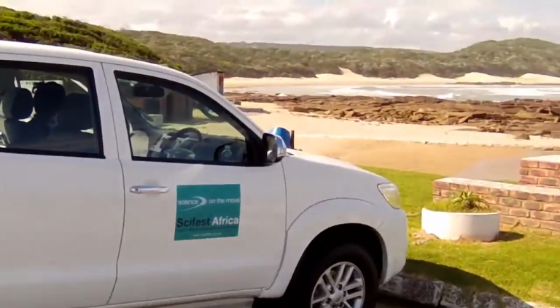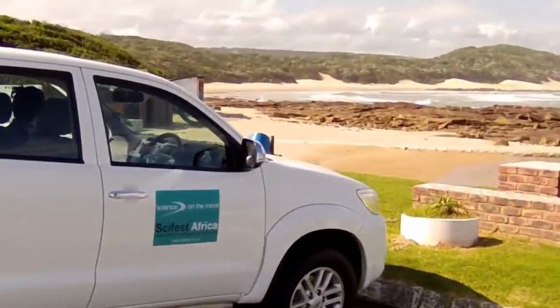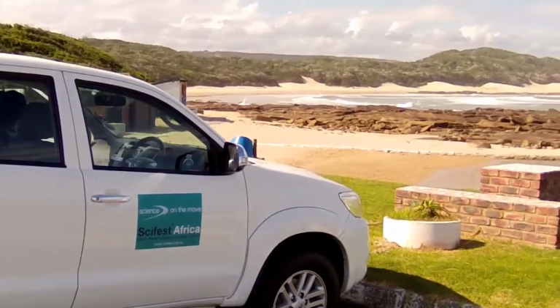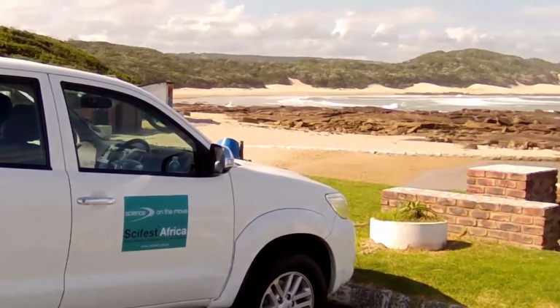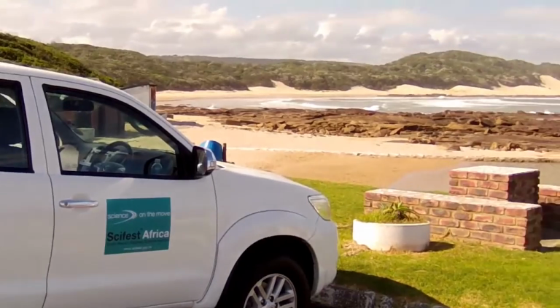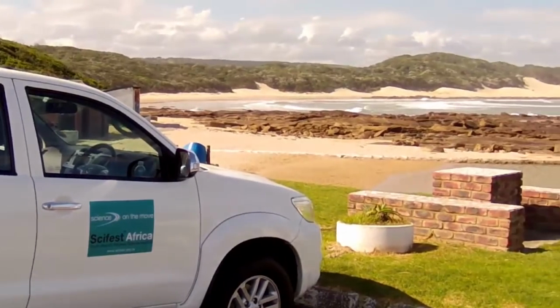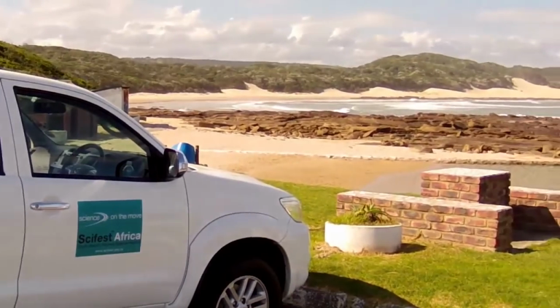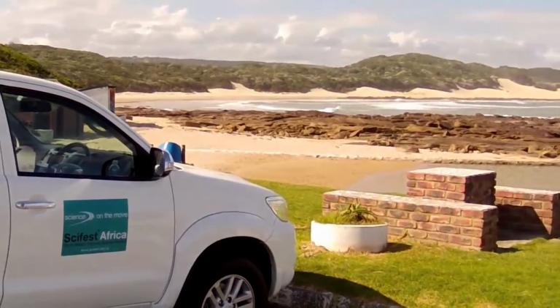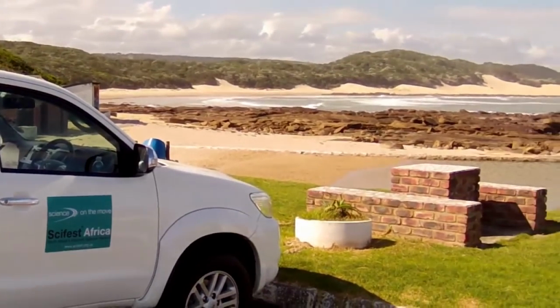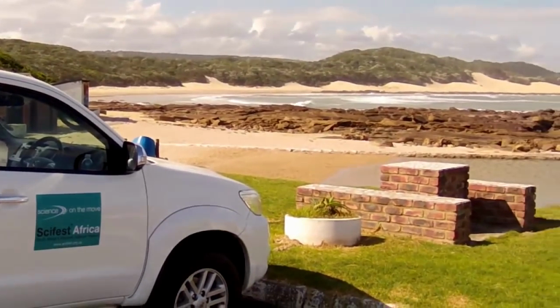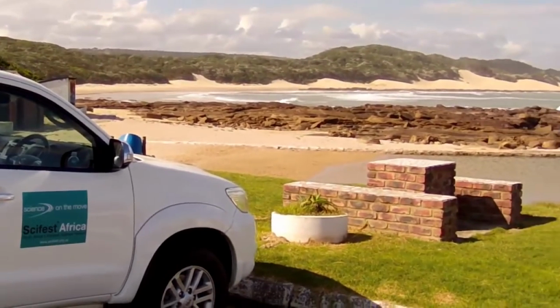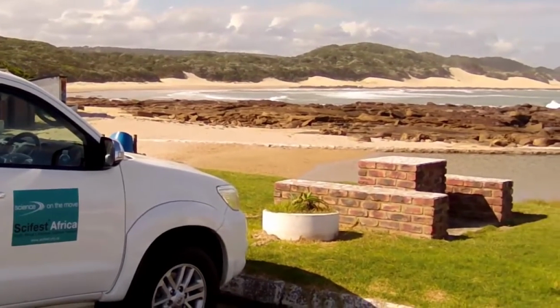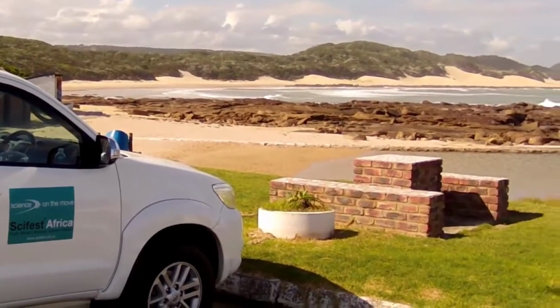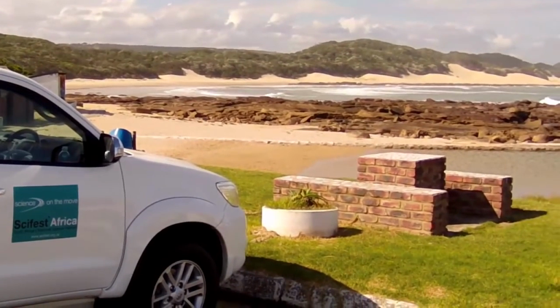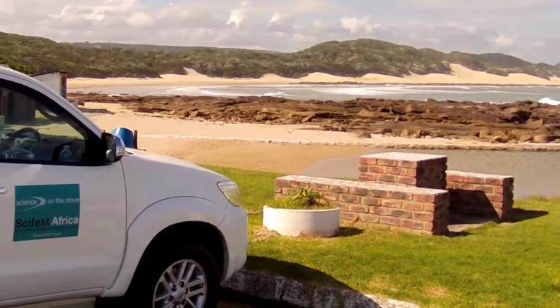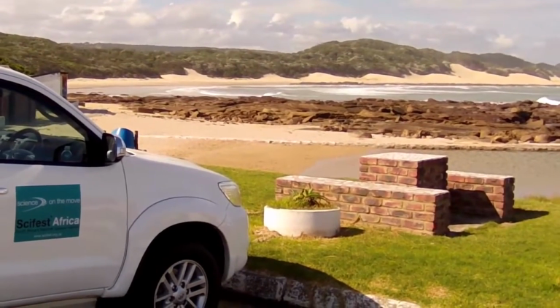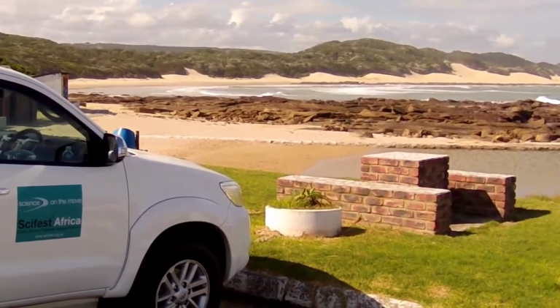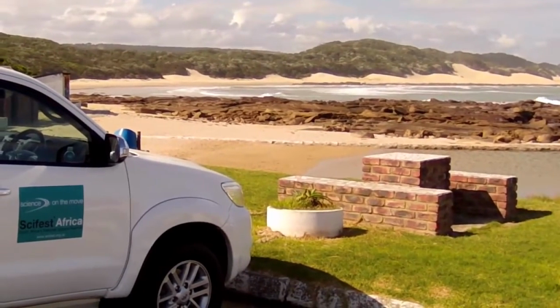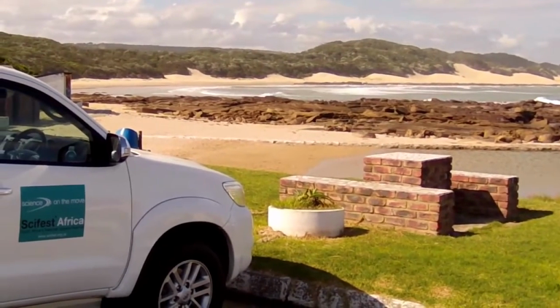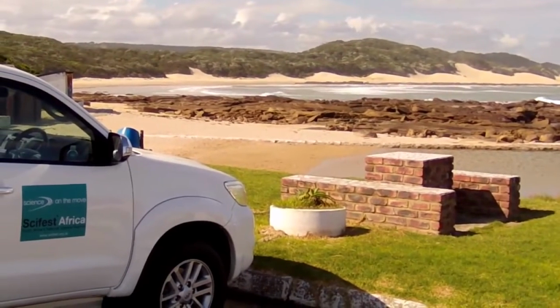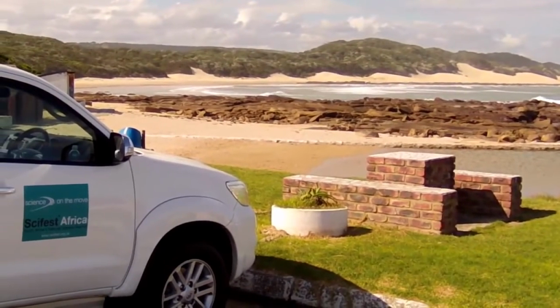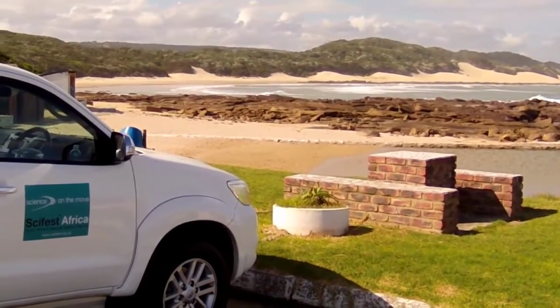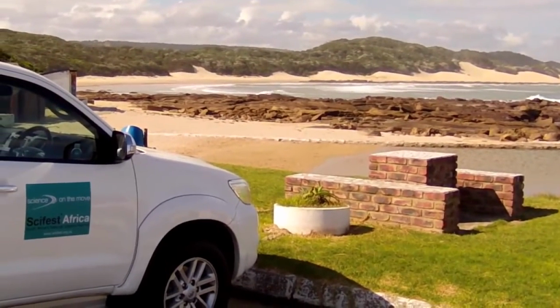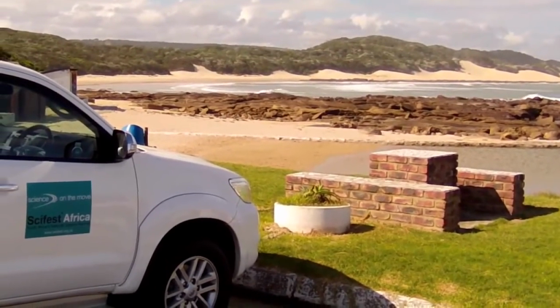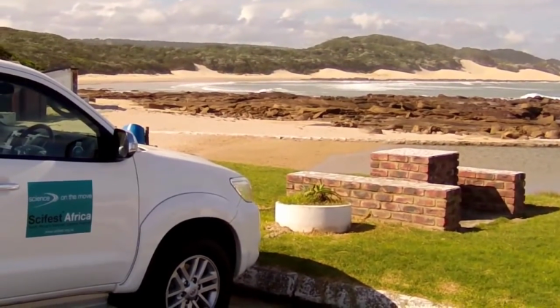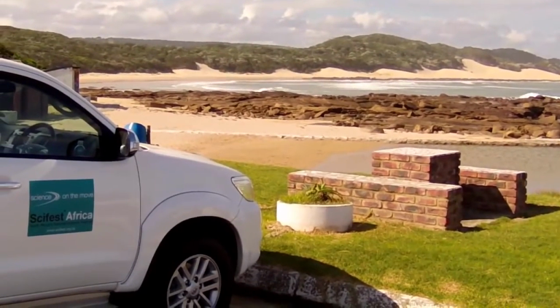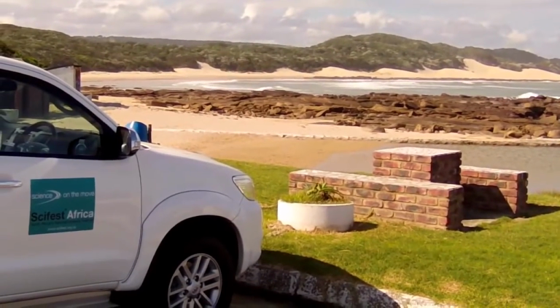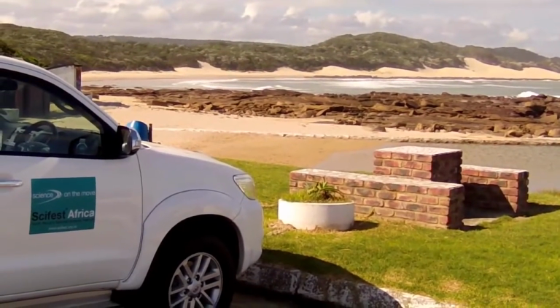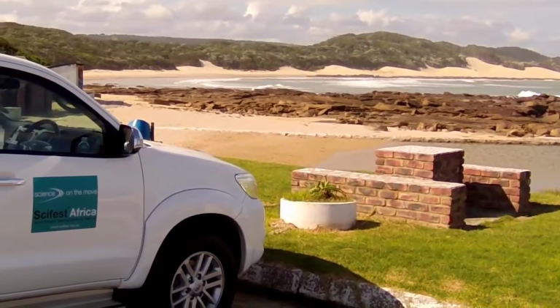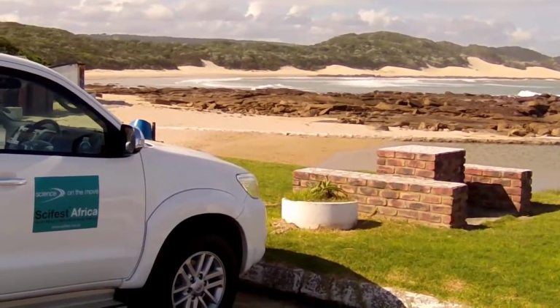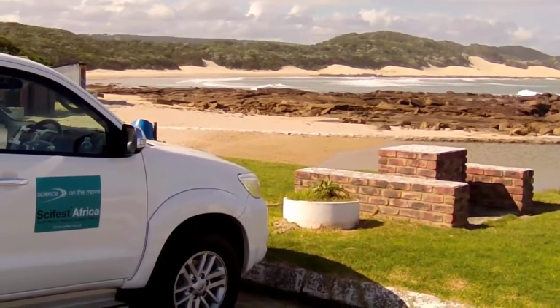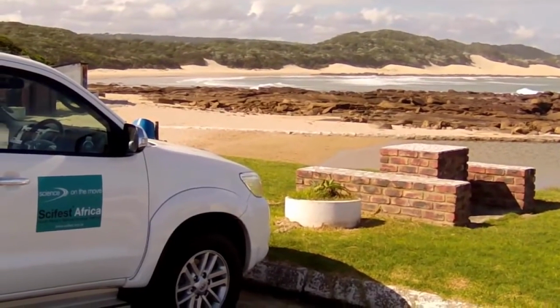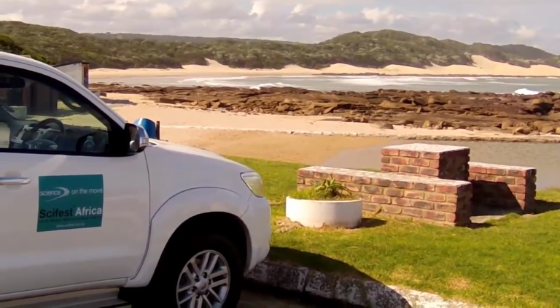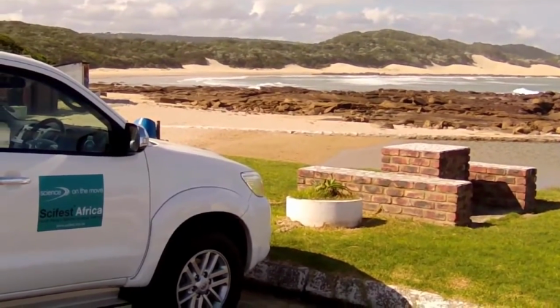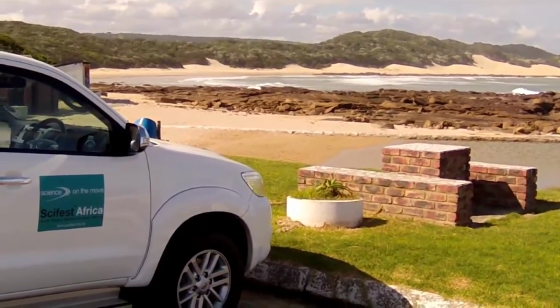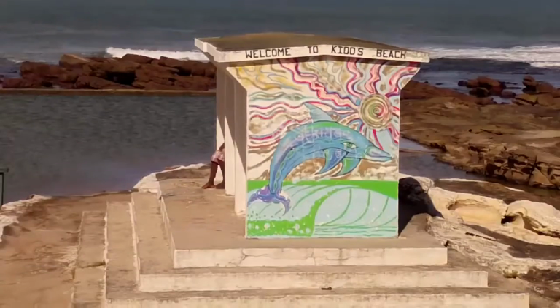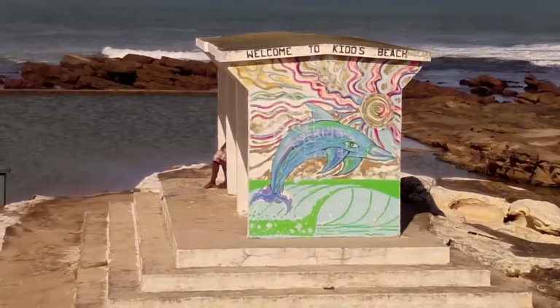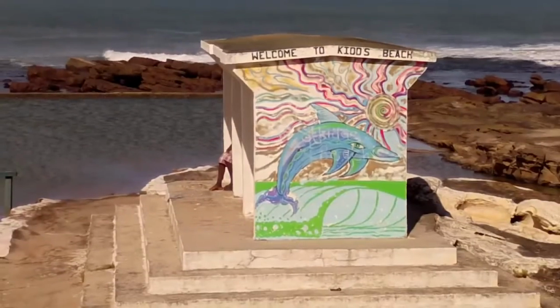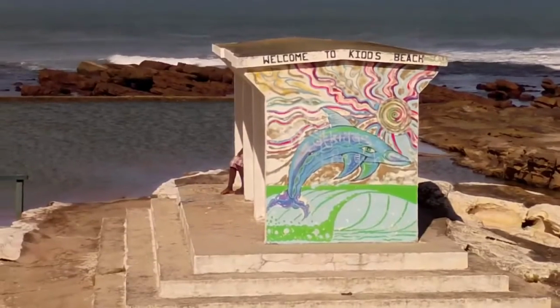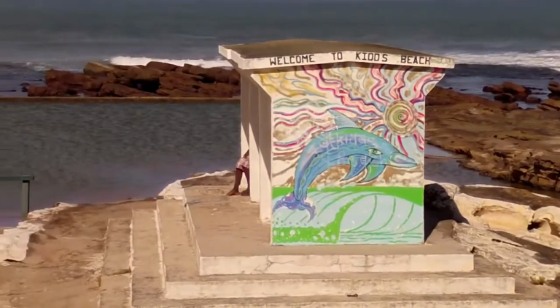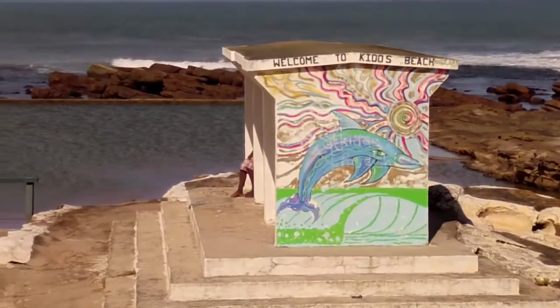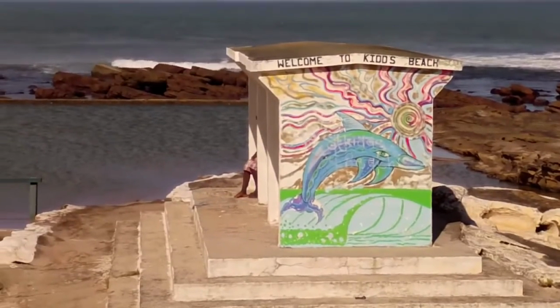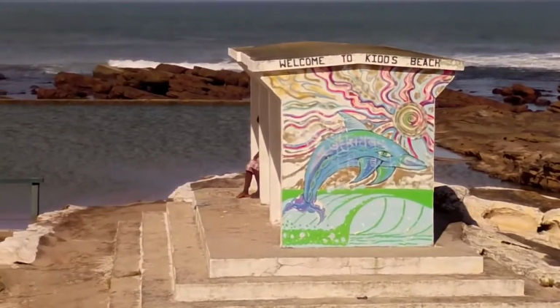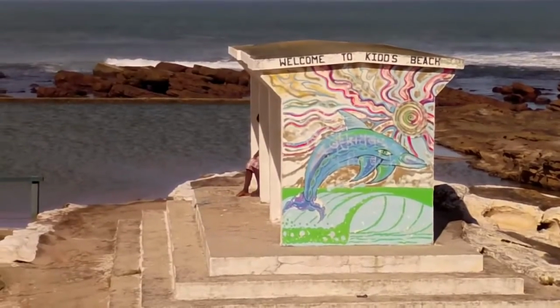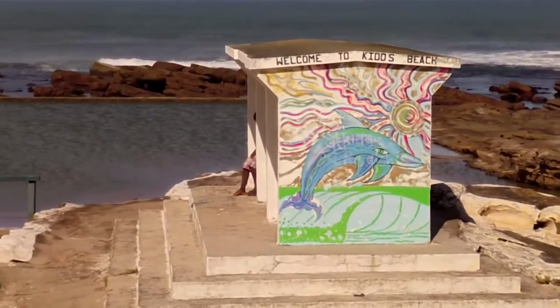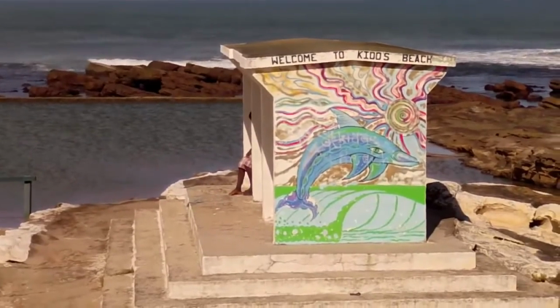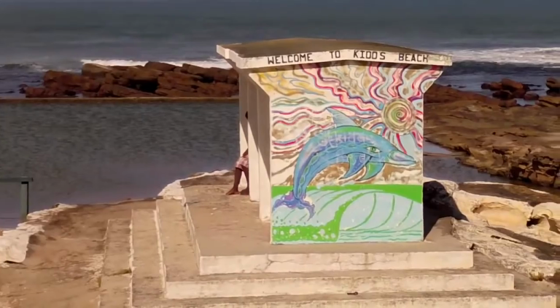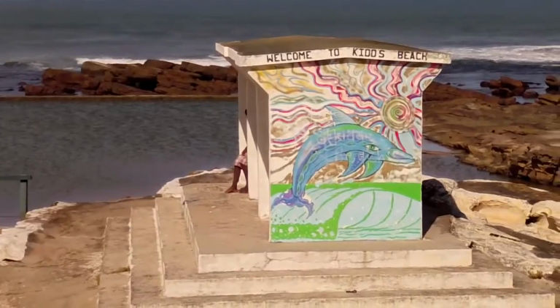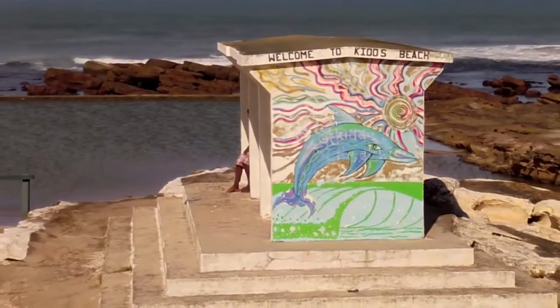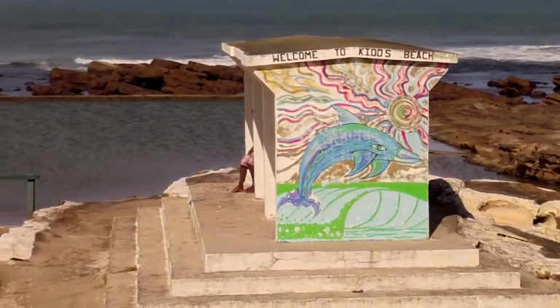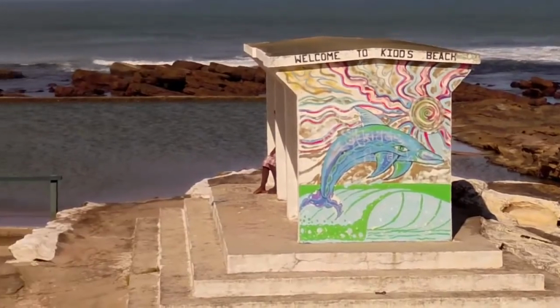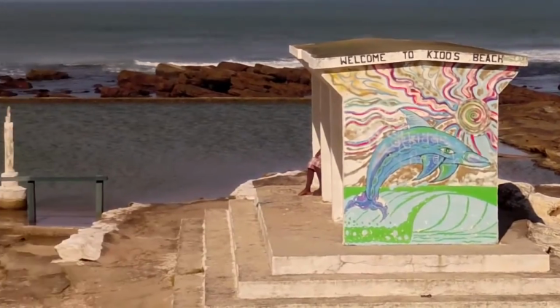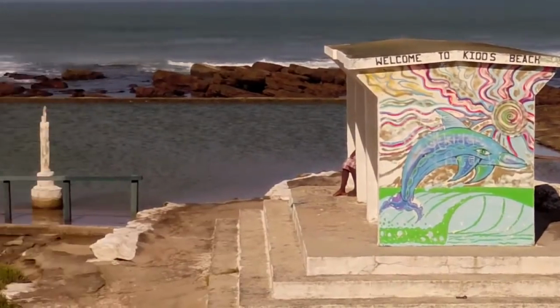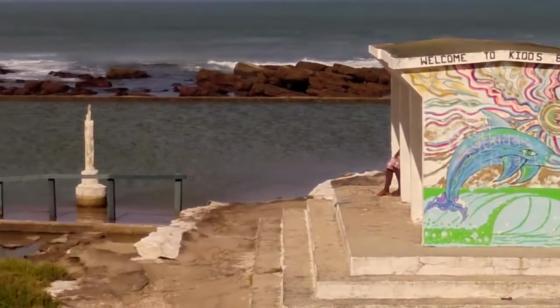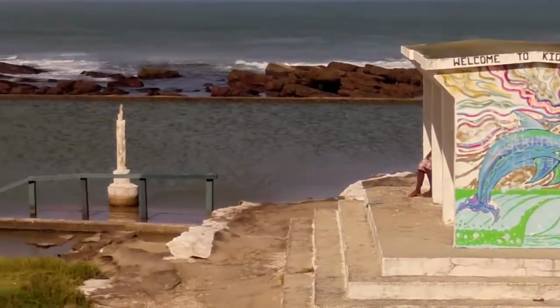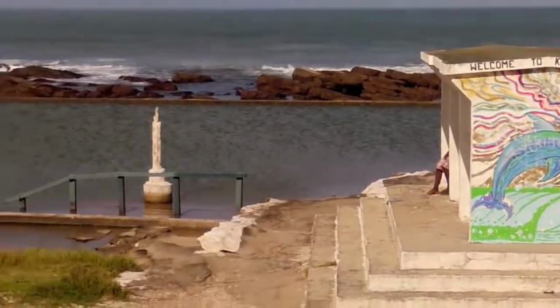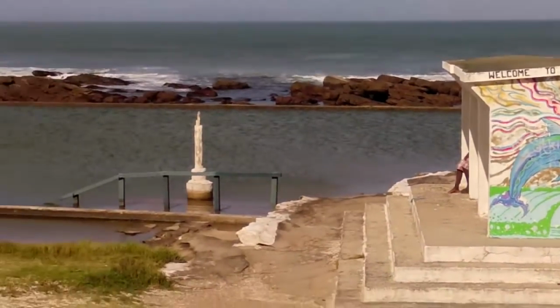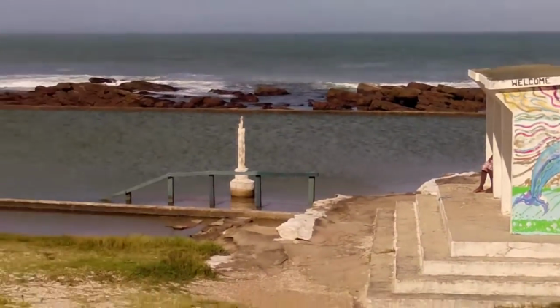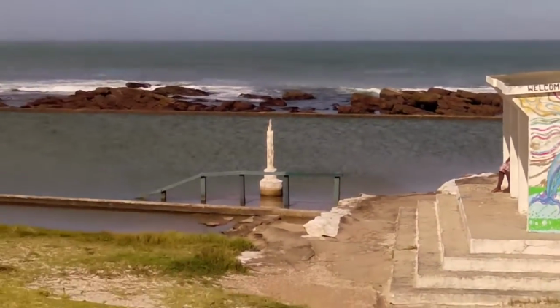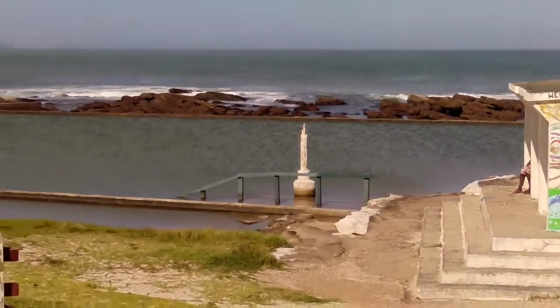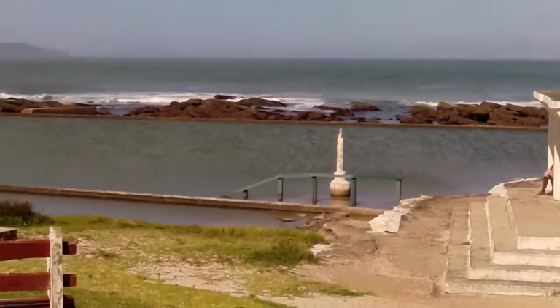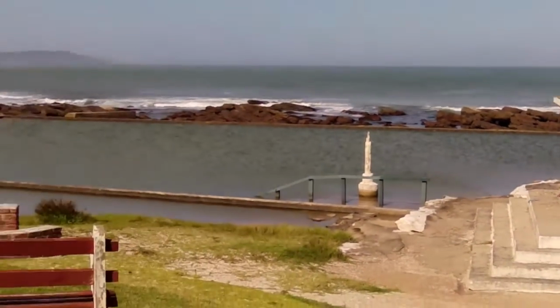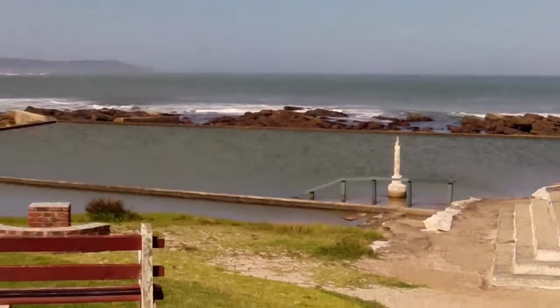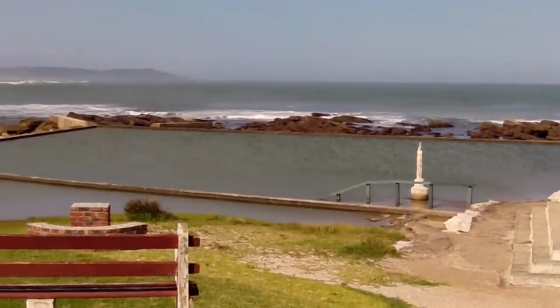On our way back to Grahamstown, we stopped at Kids Beach for fish and chips and a quick dip in the Indian Ocean.